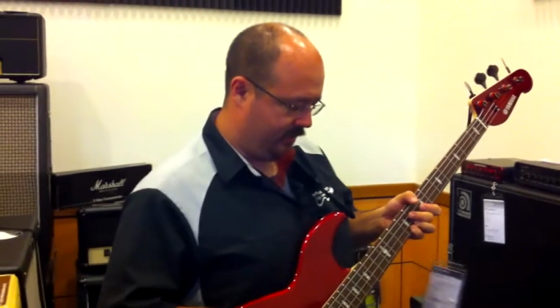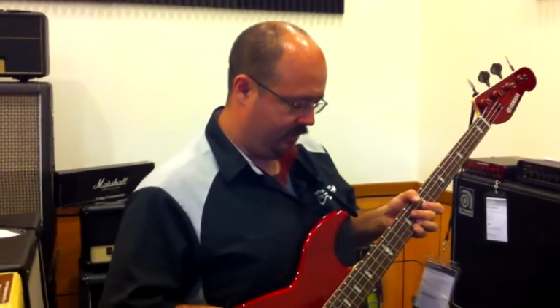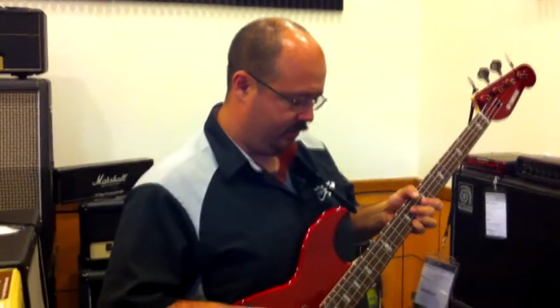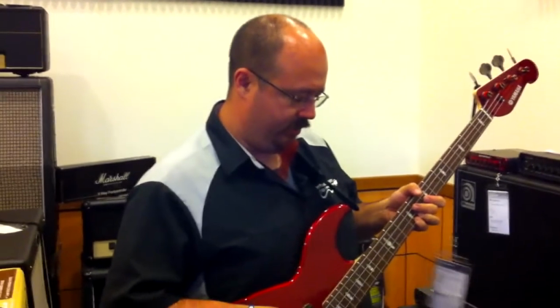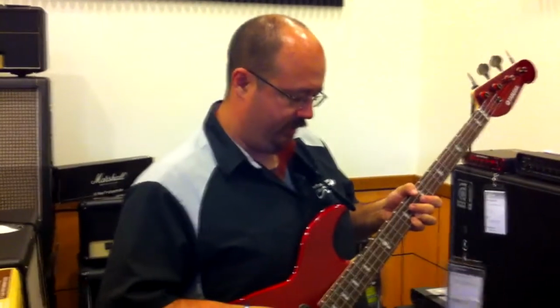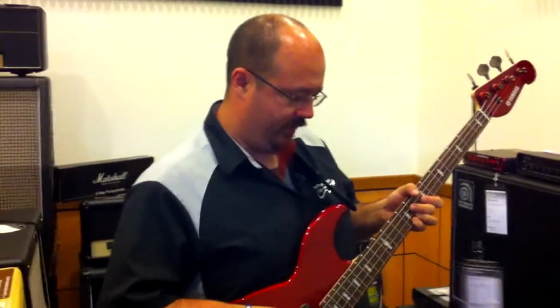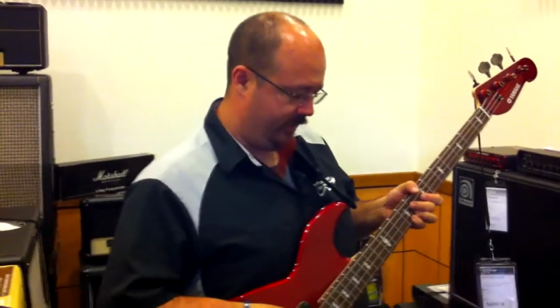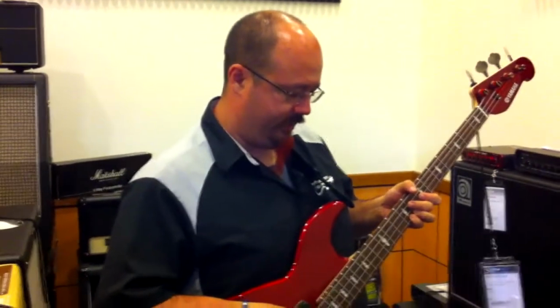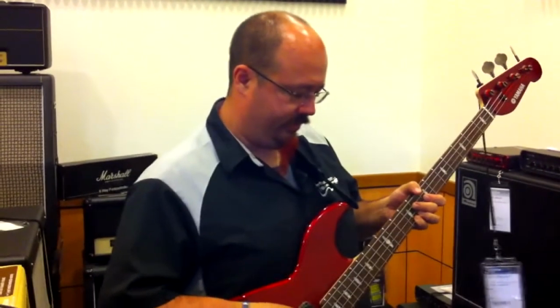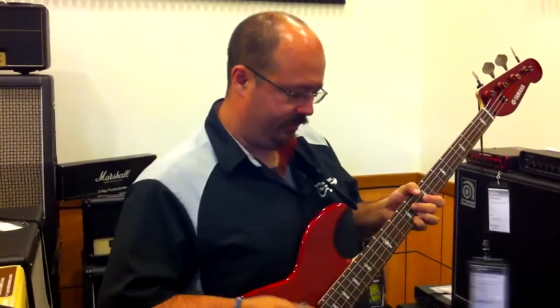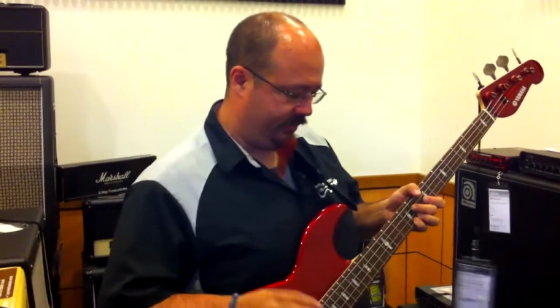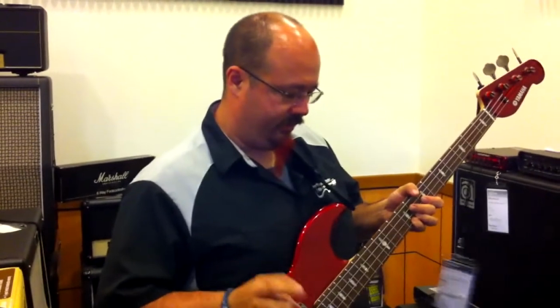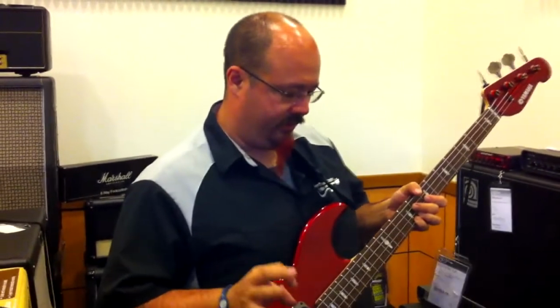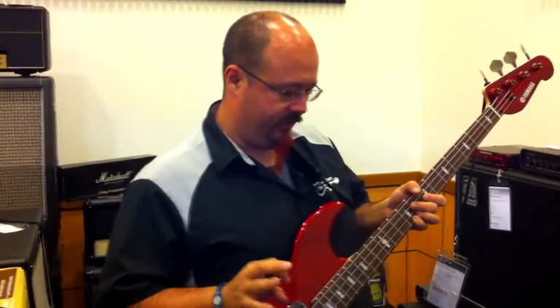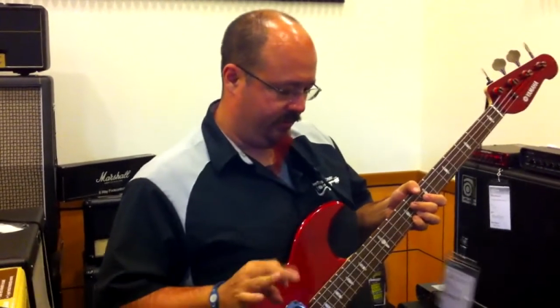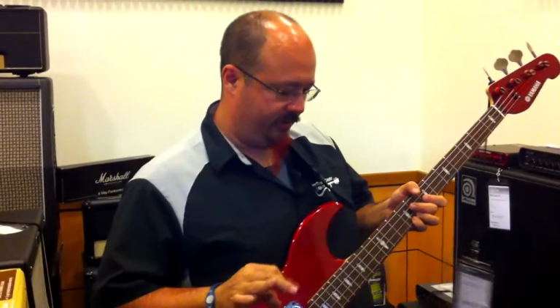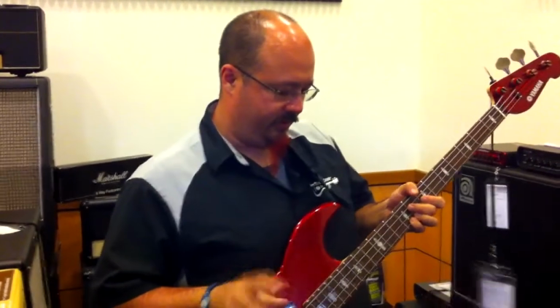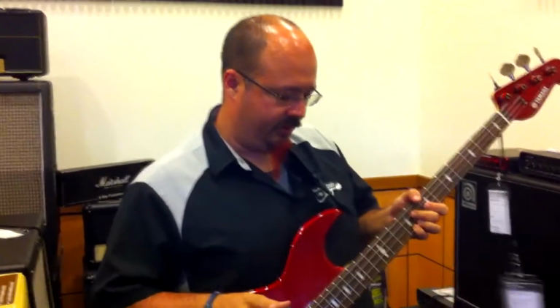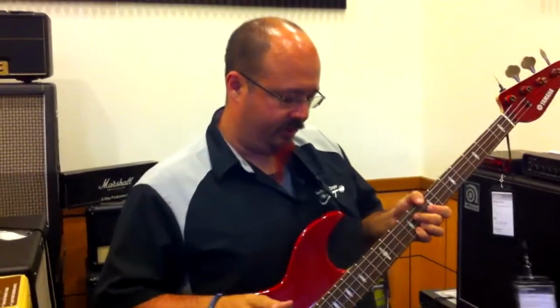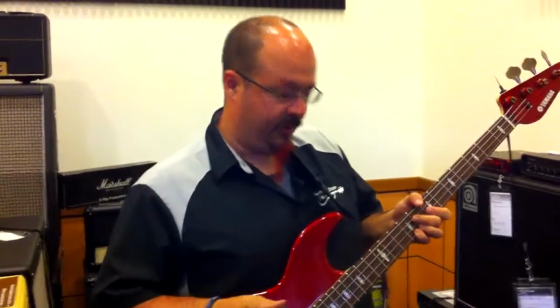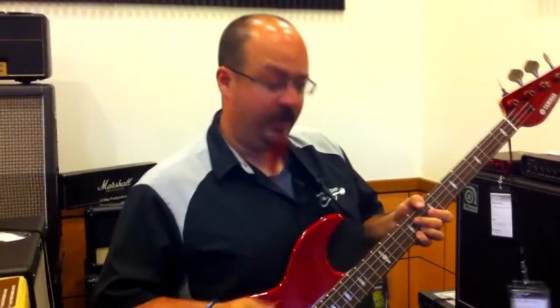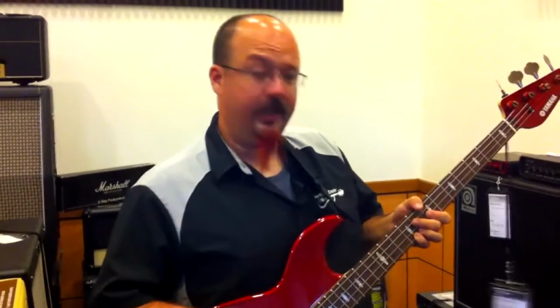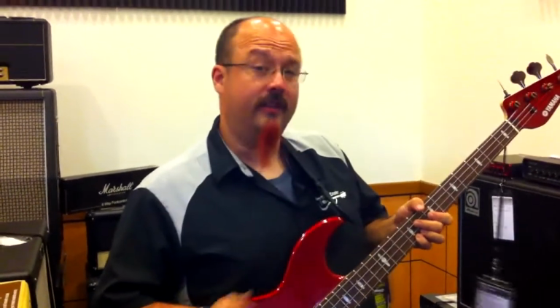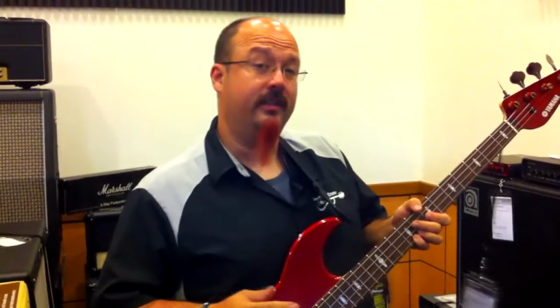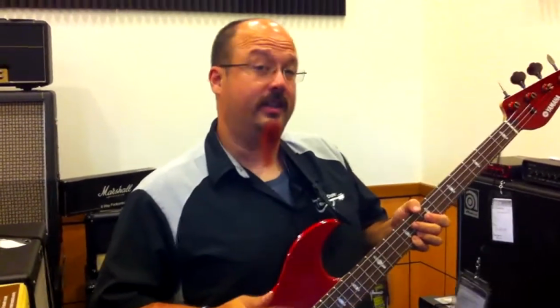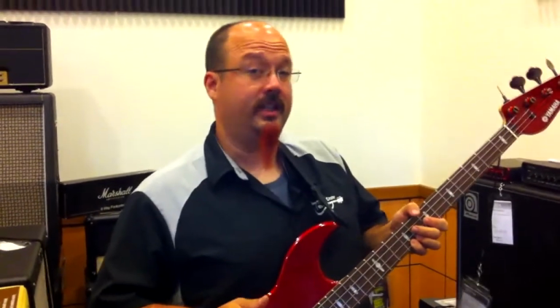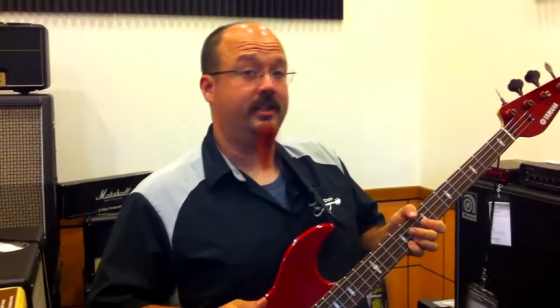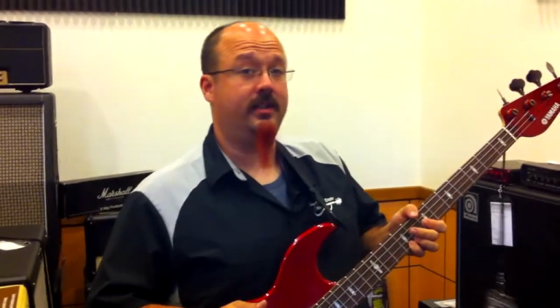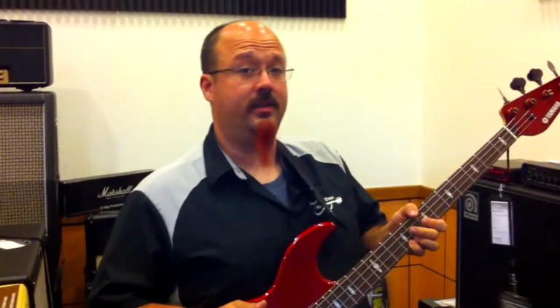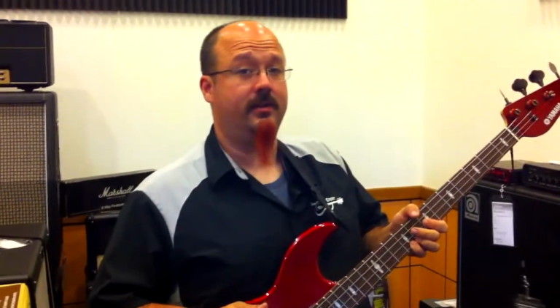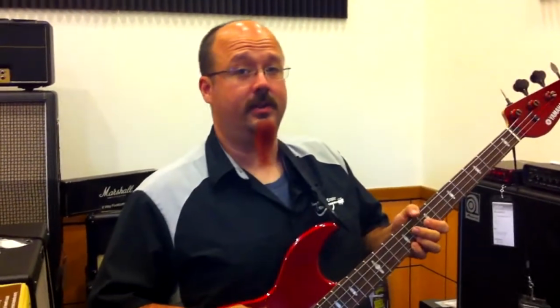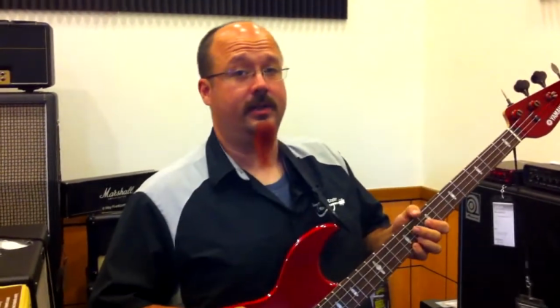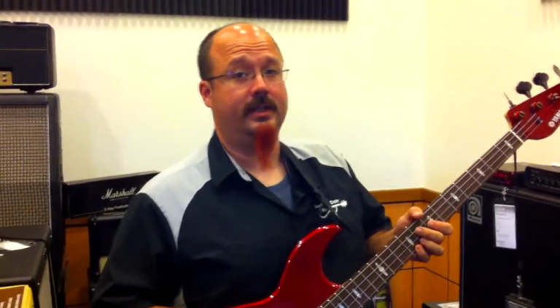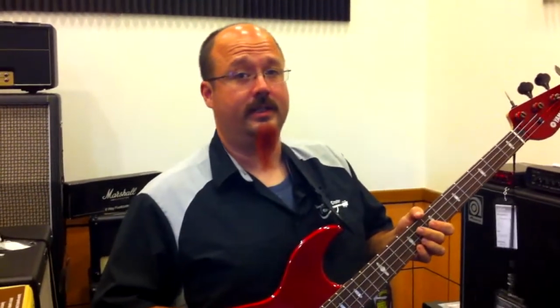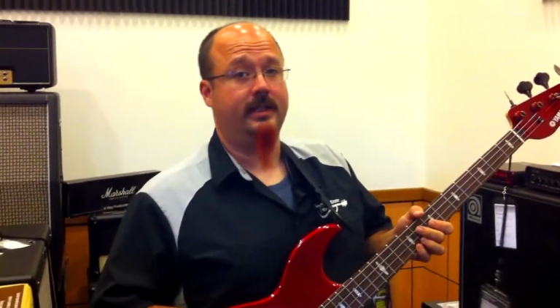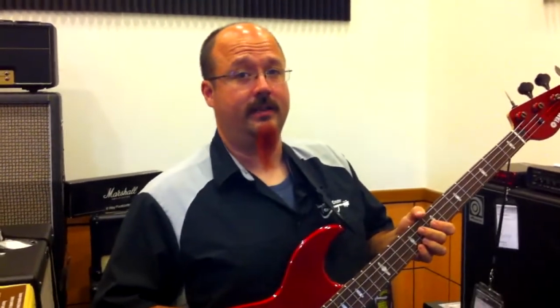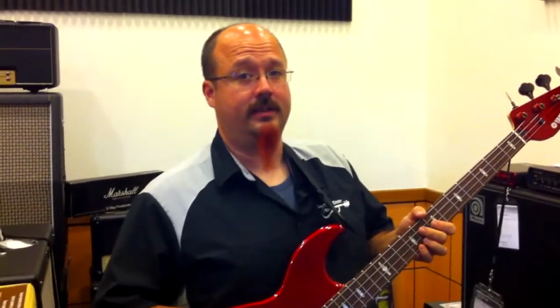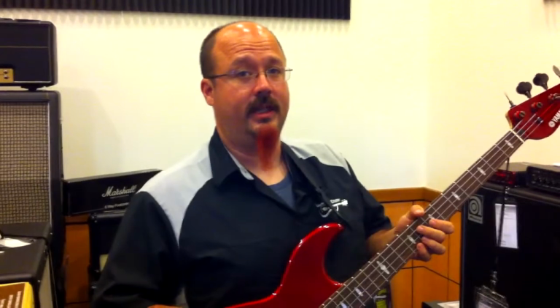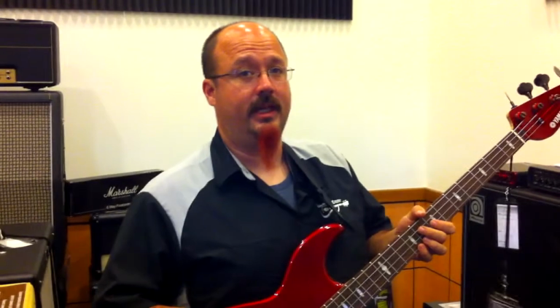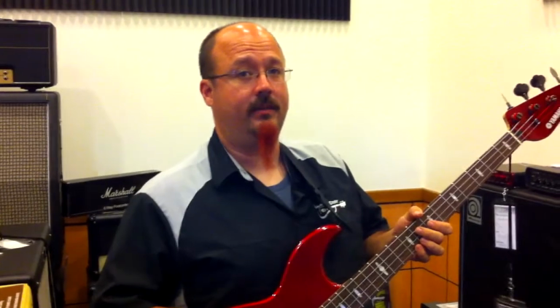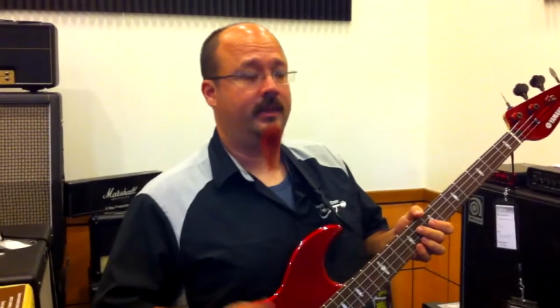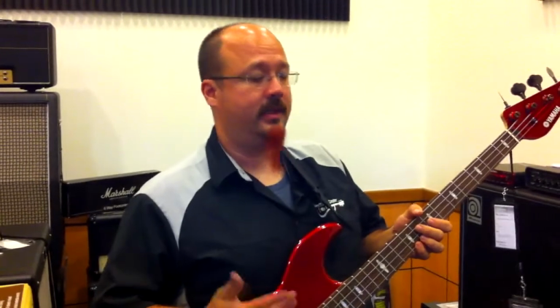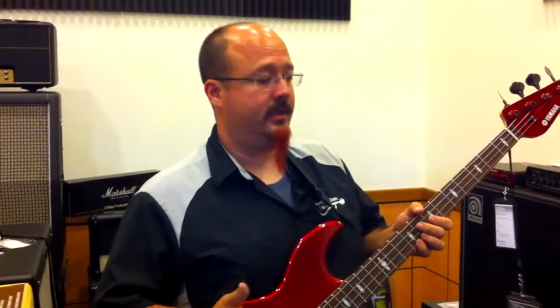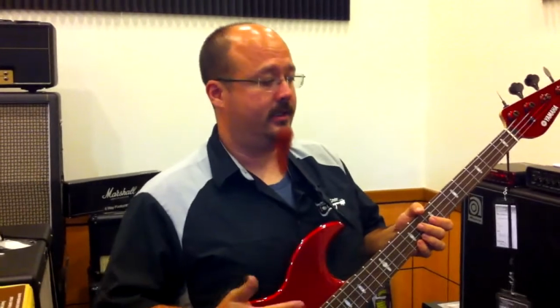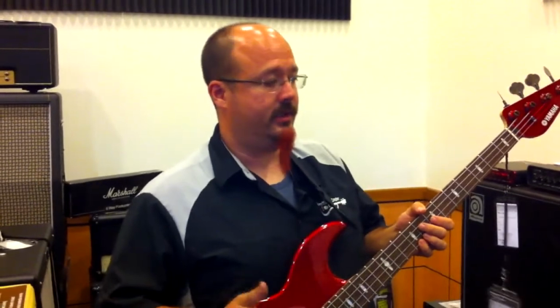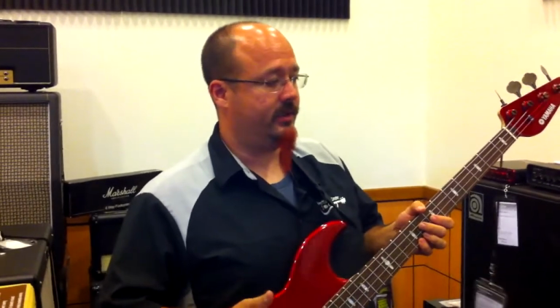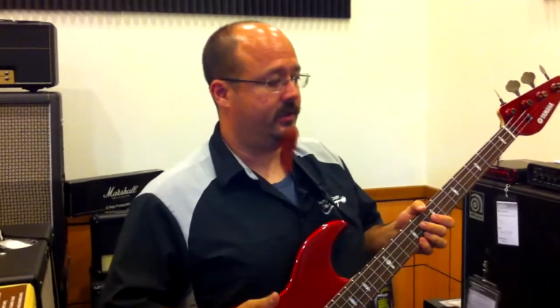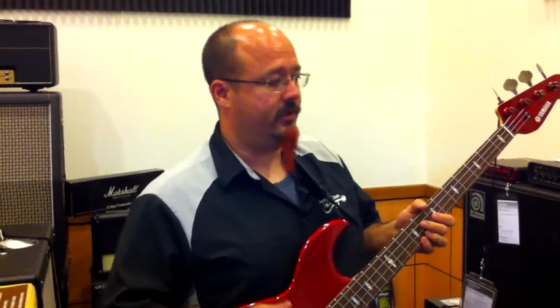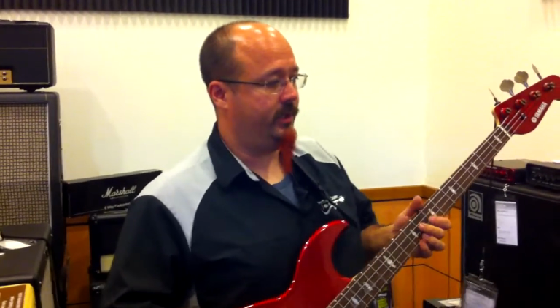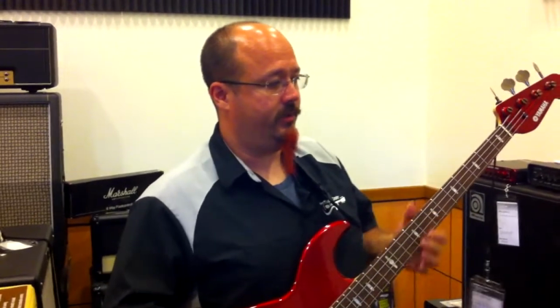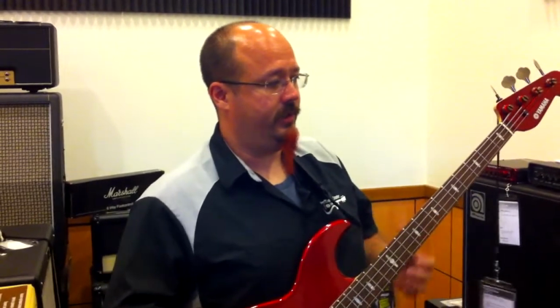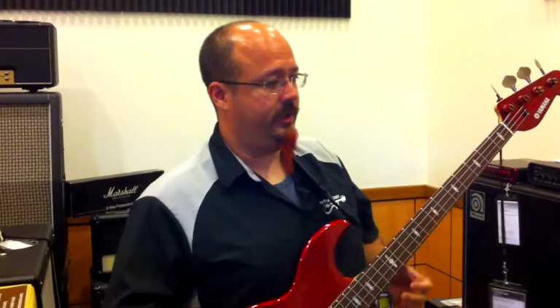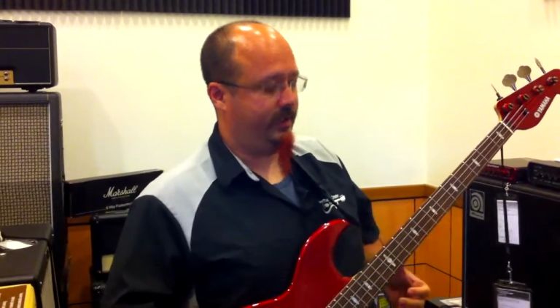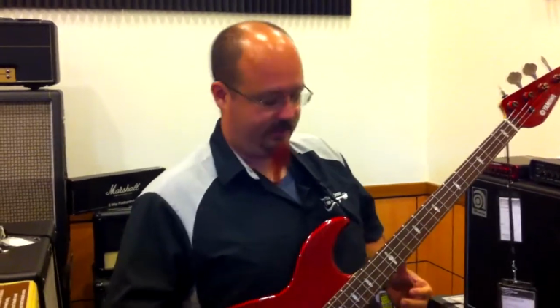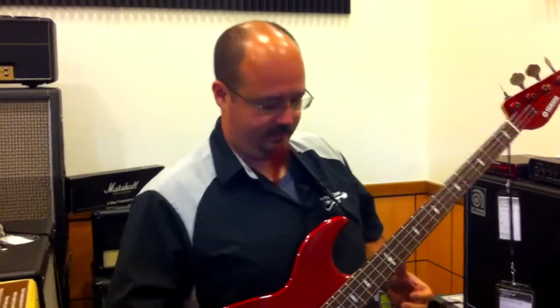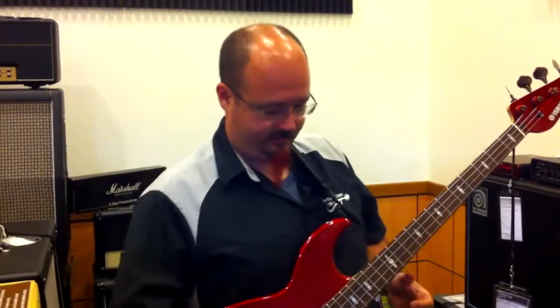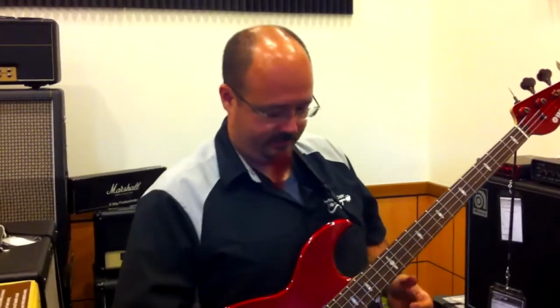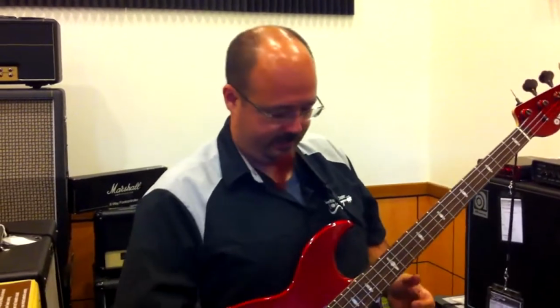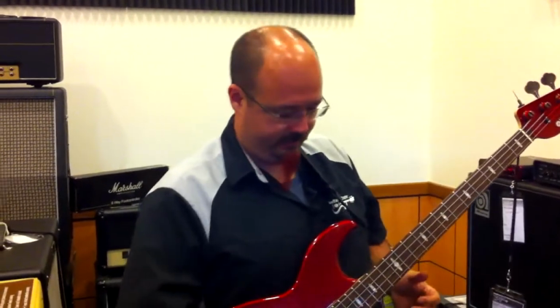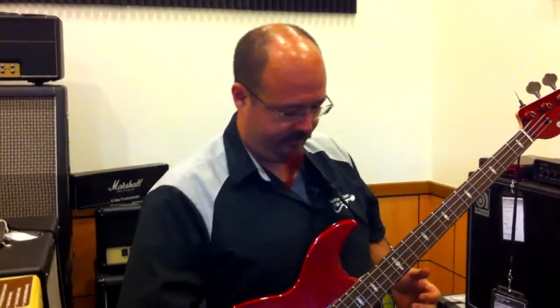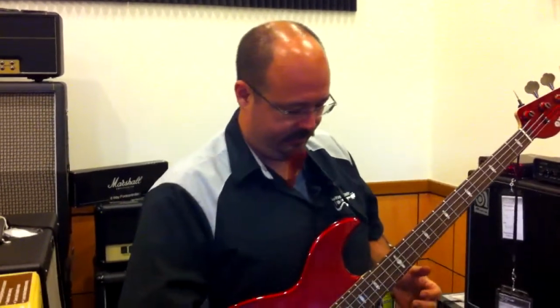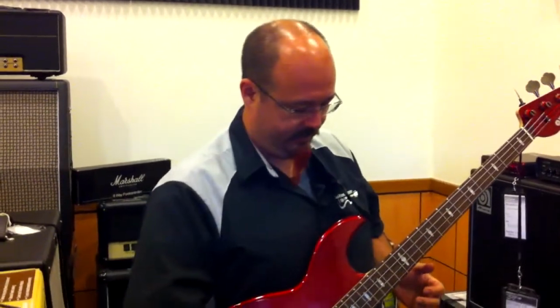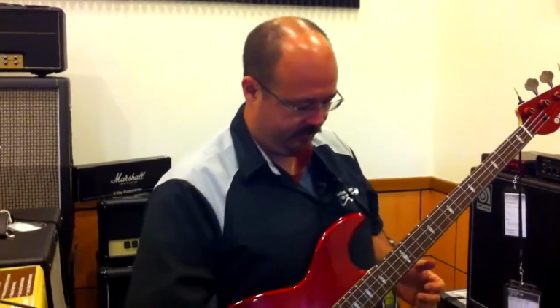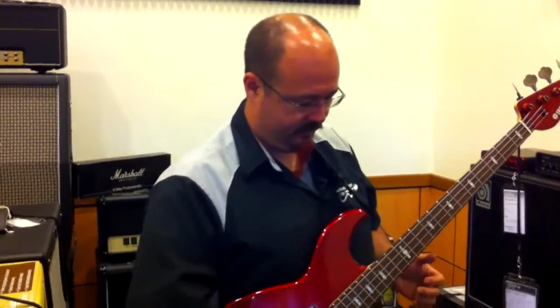What you can do is you can turn the distortion on and have a clean tone going at the same time, so it's a good way to really fatten up your tone.